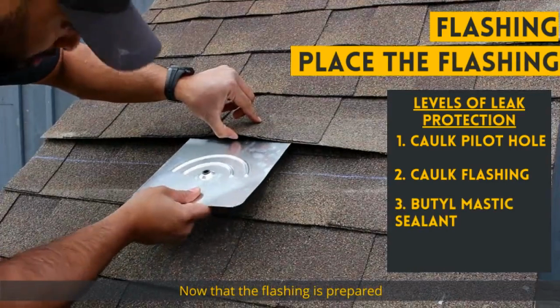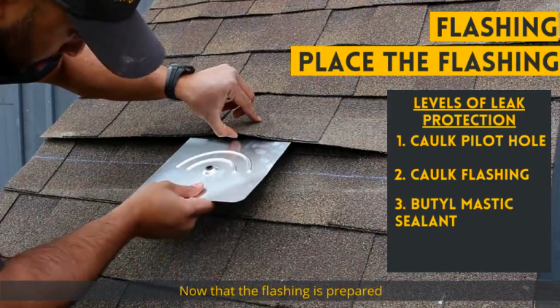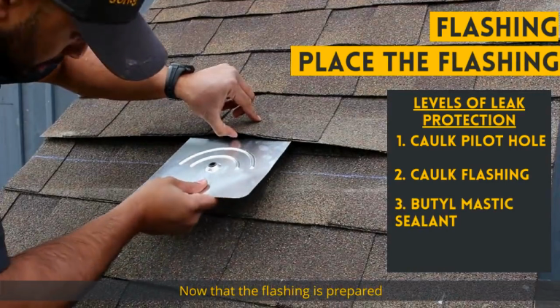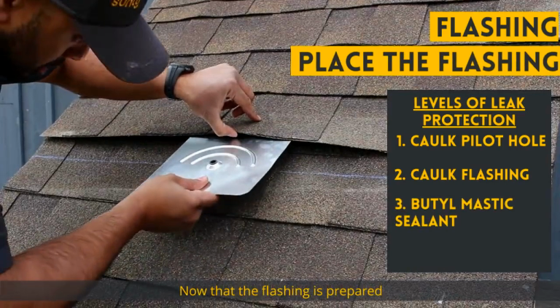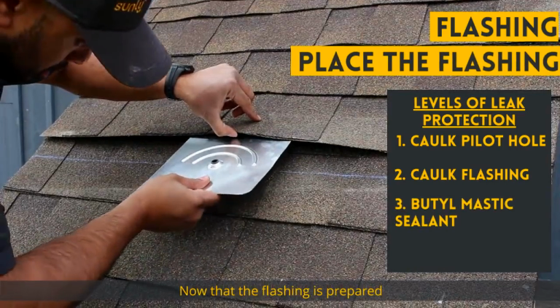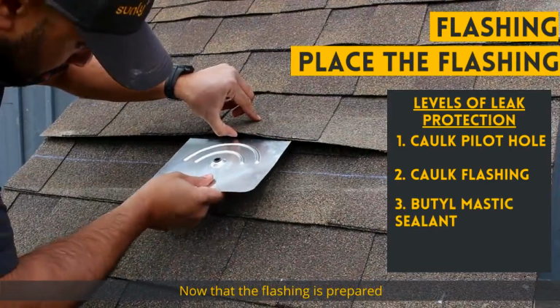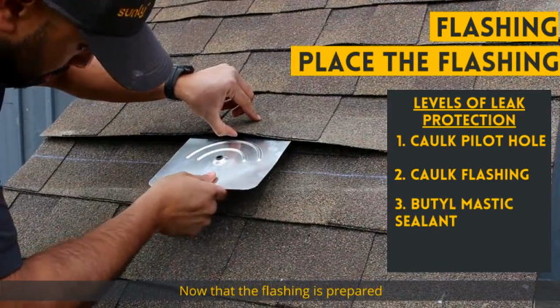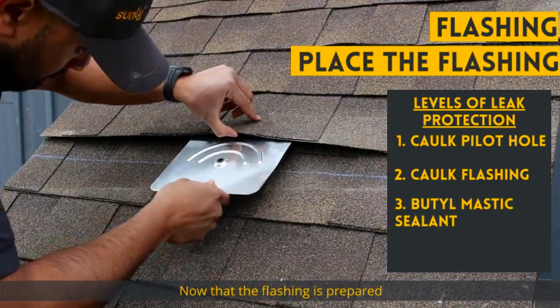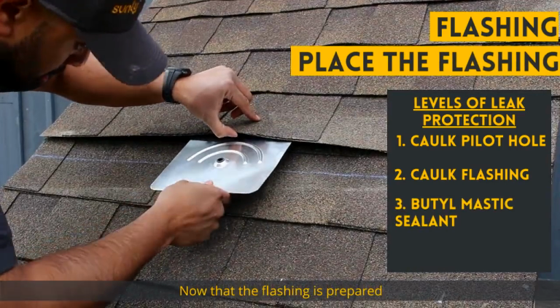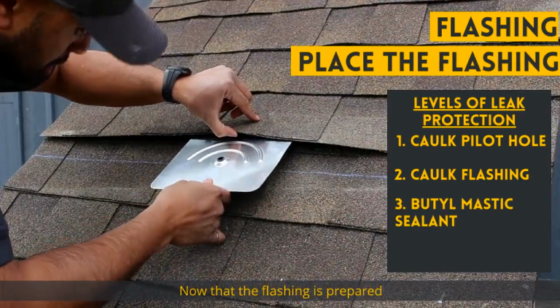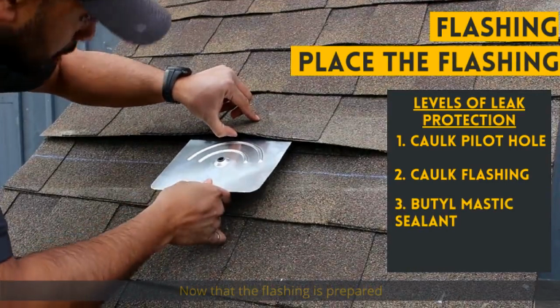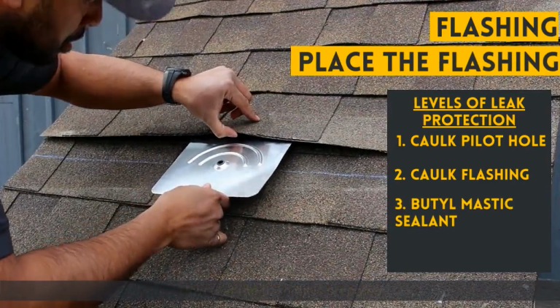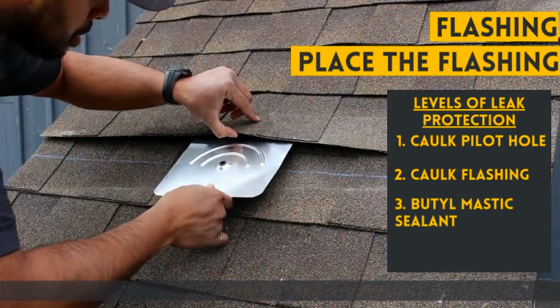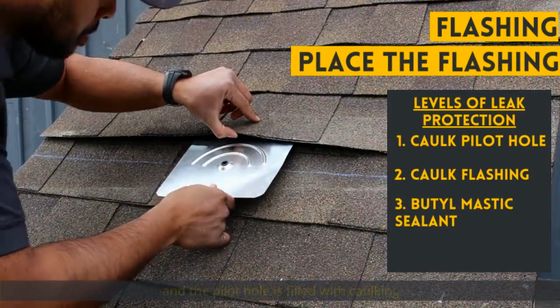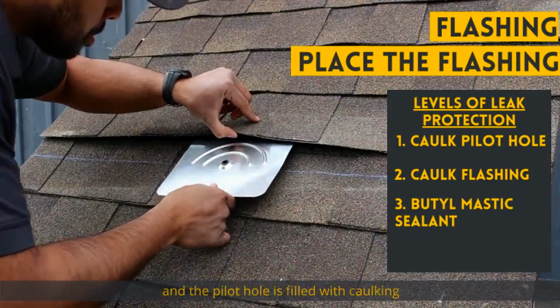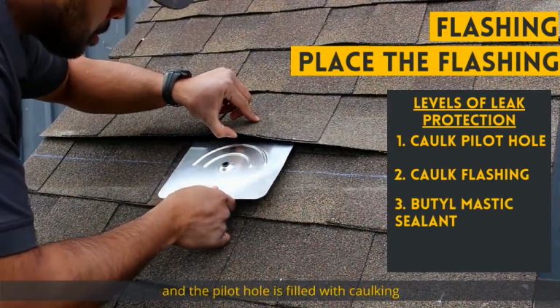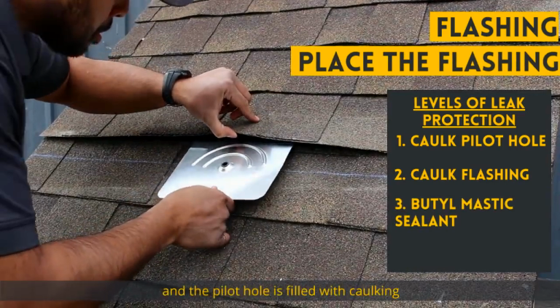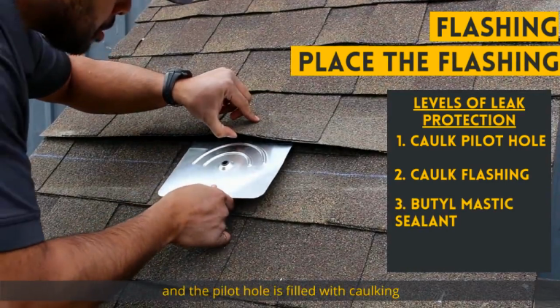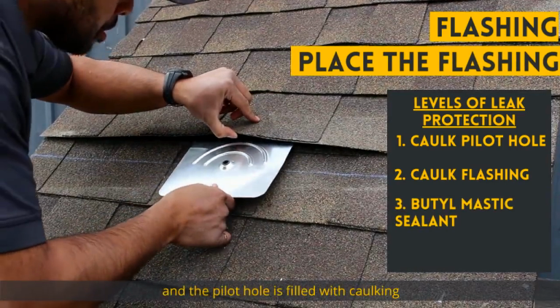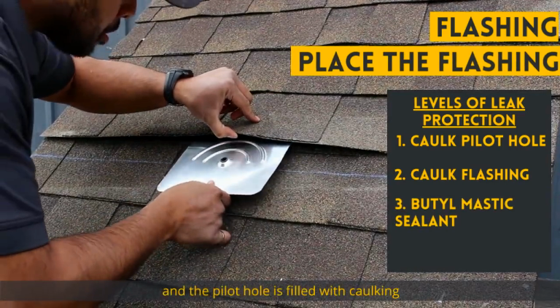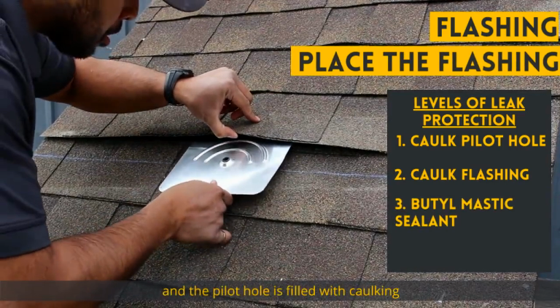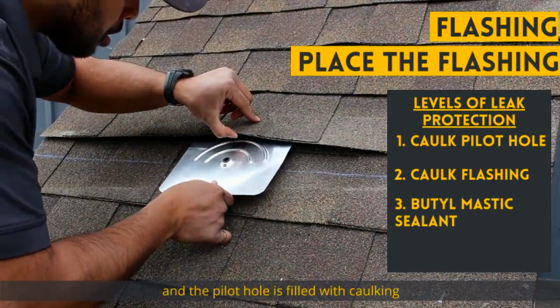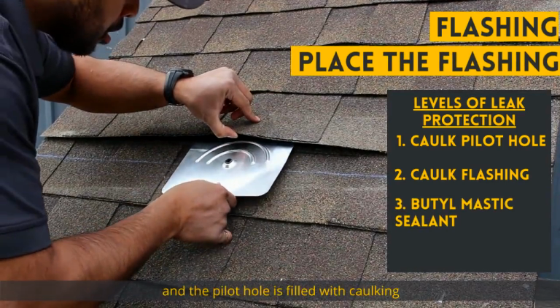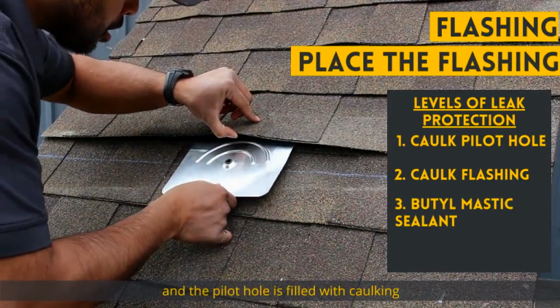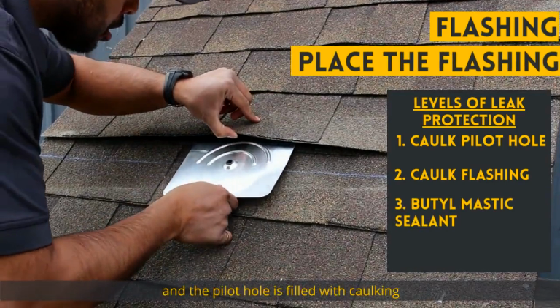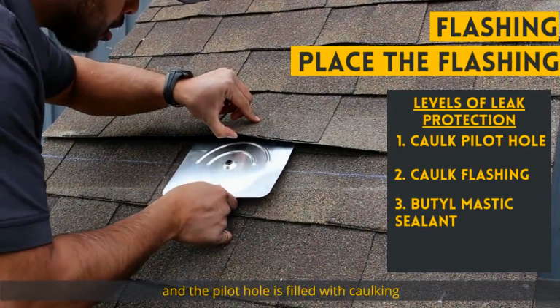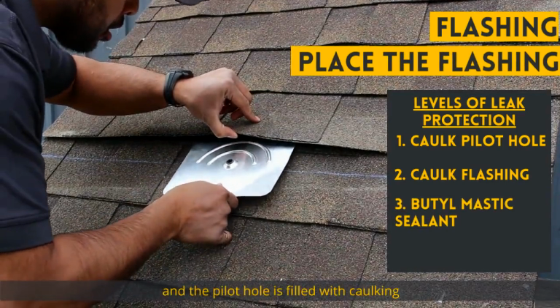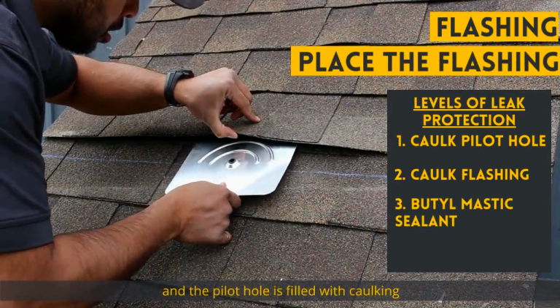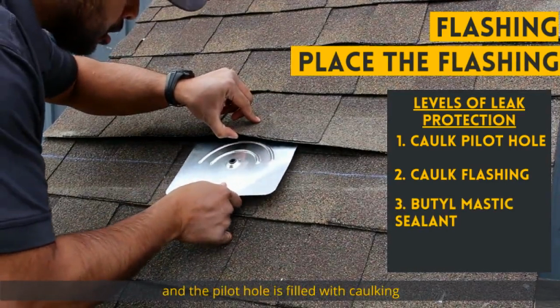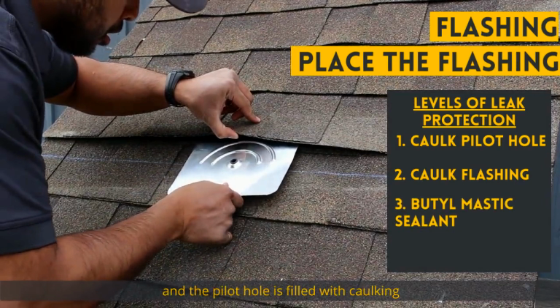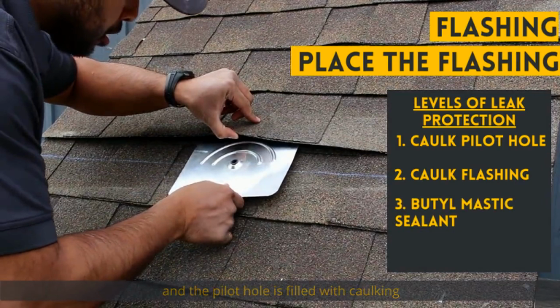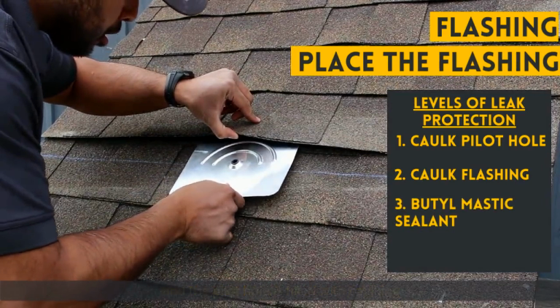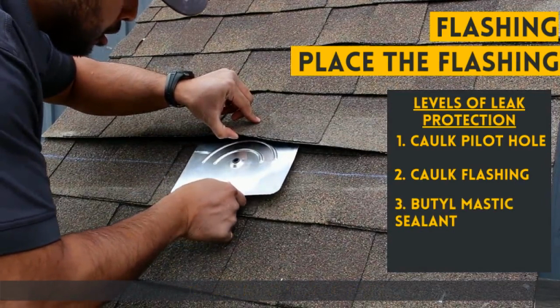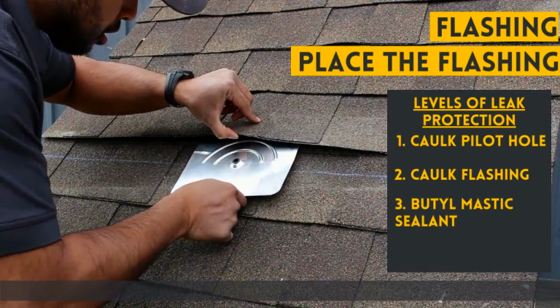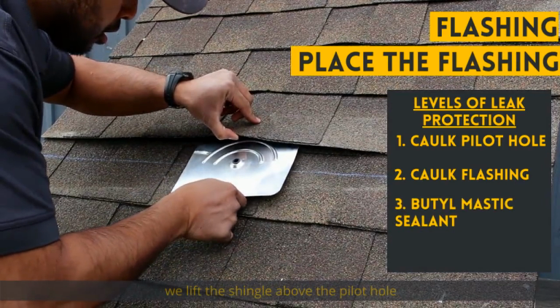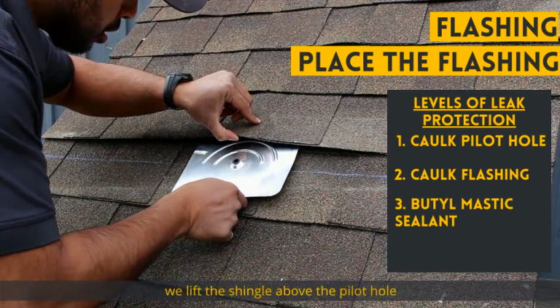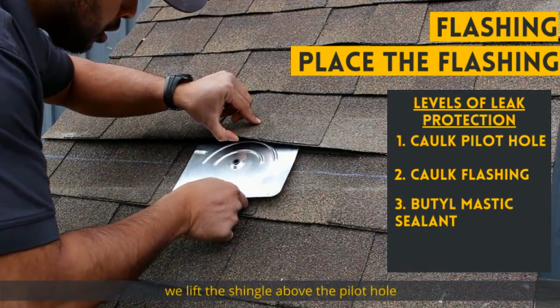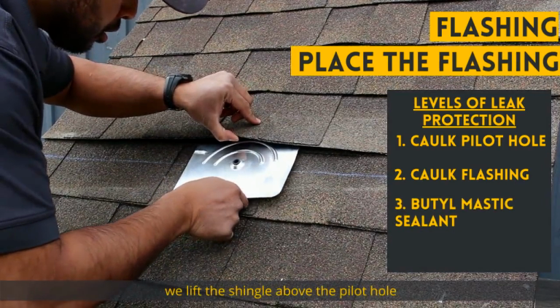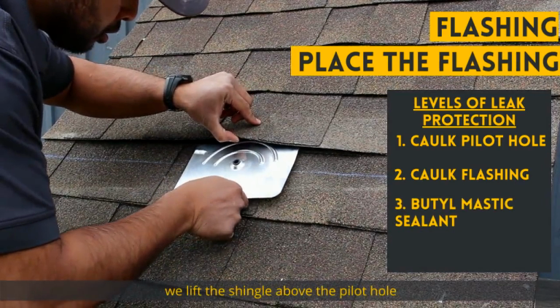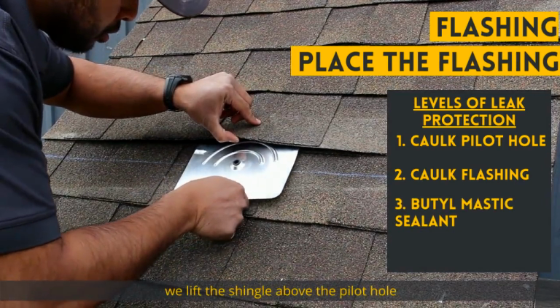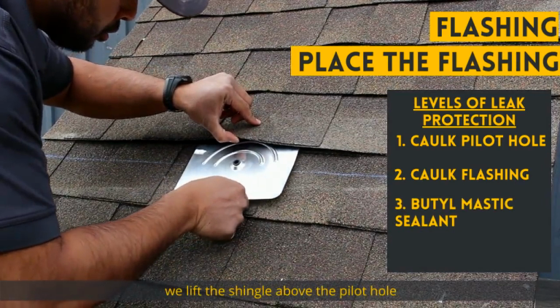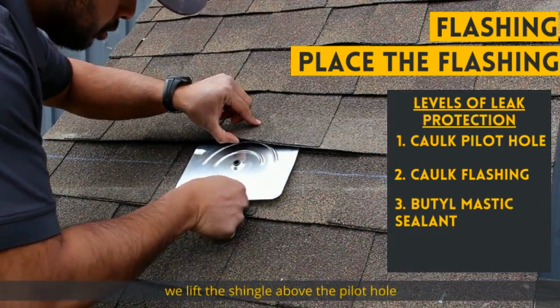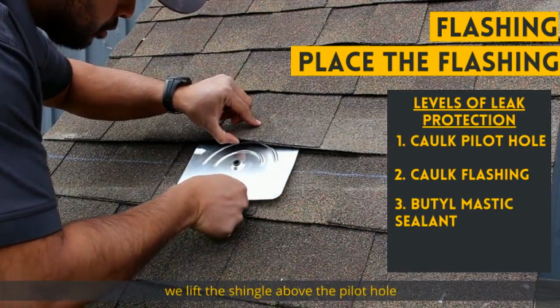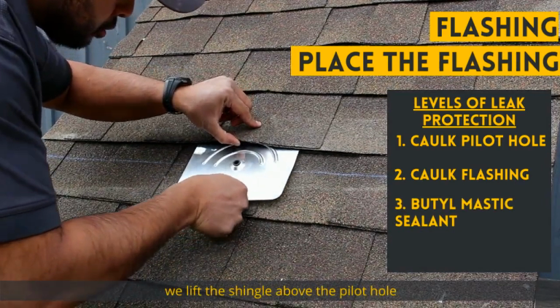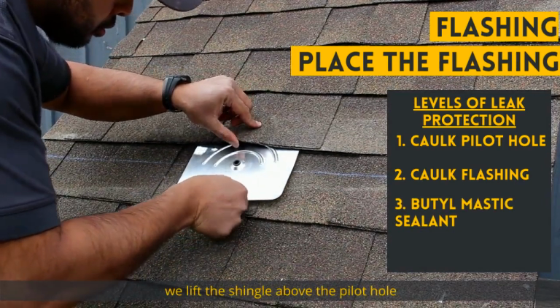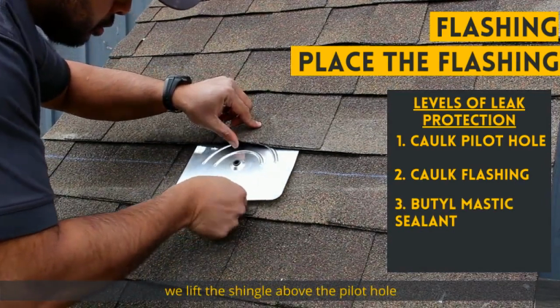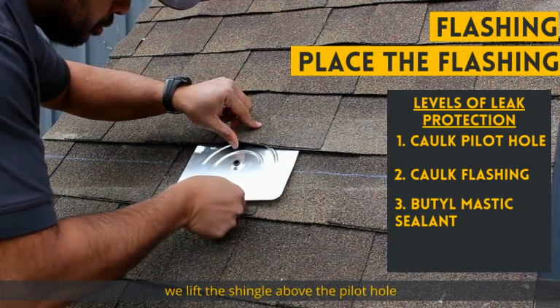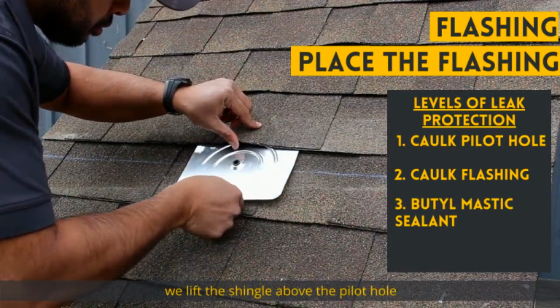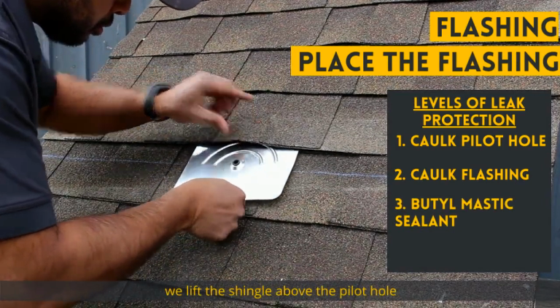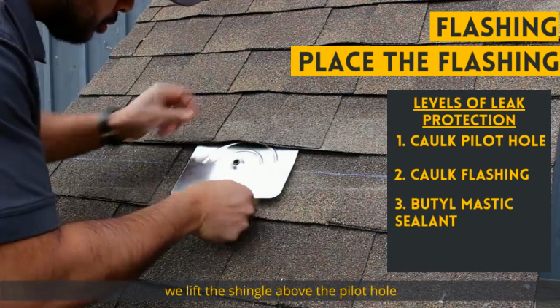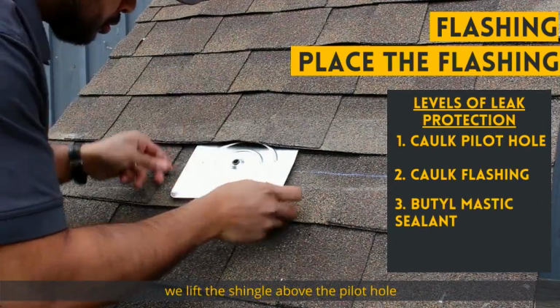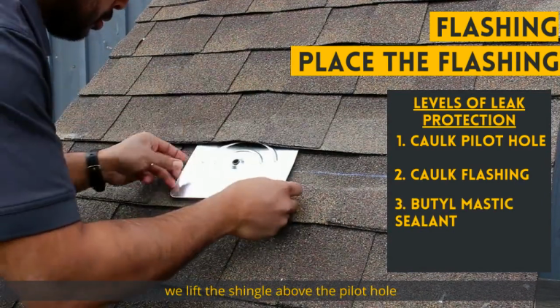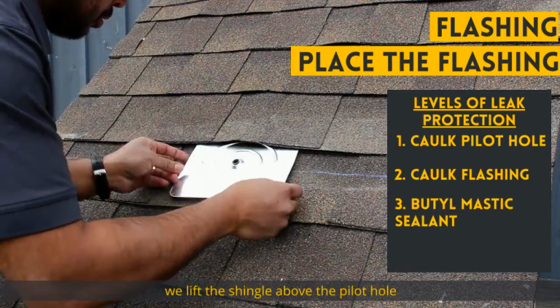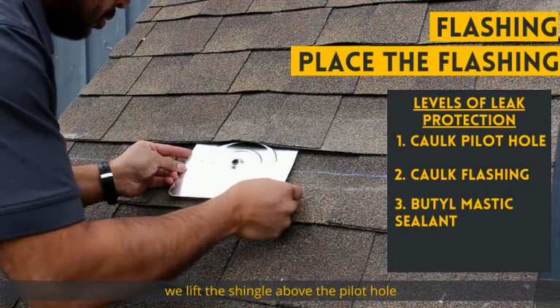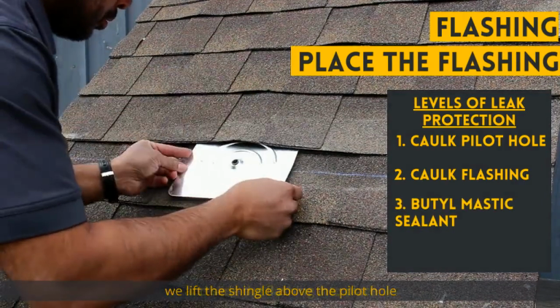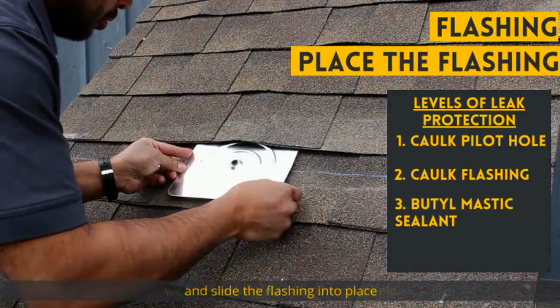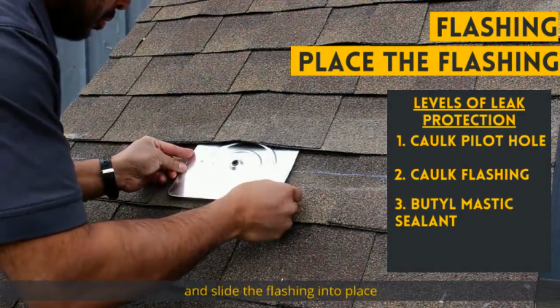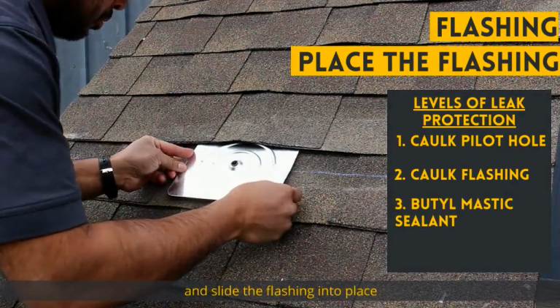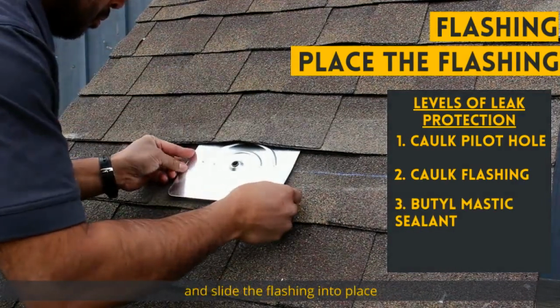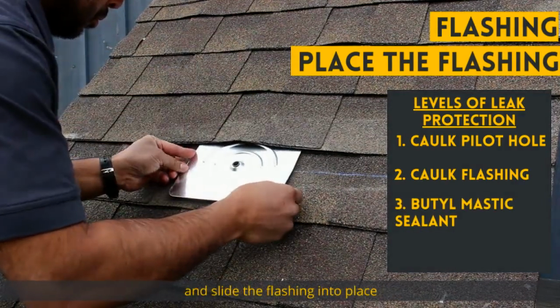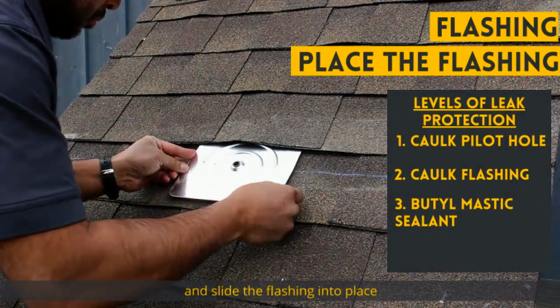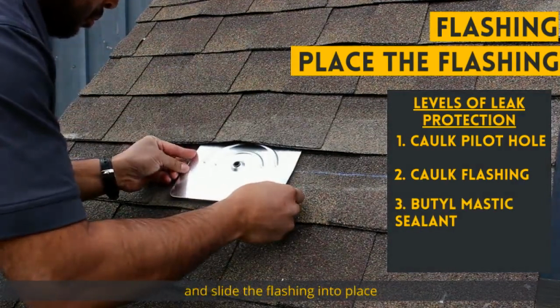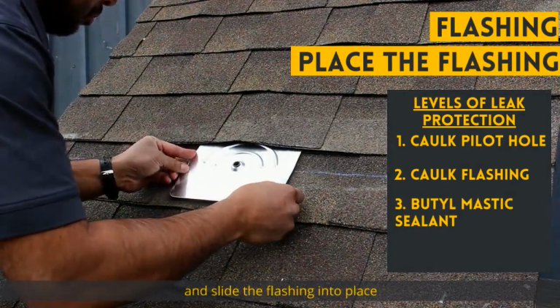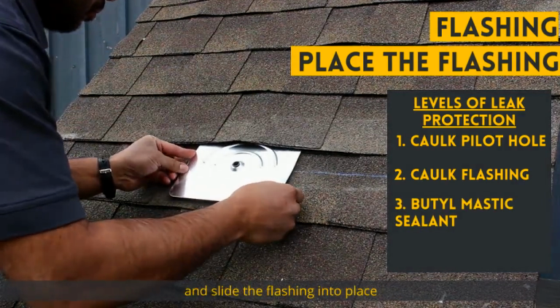Now that the flashing is prepared and the pilot hole is filled with caulking, we lift the shingle above the pilot hole and slide the flashing into place.